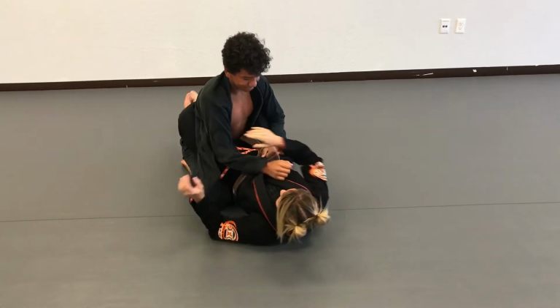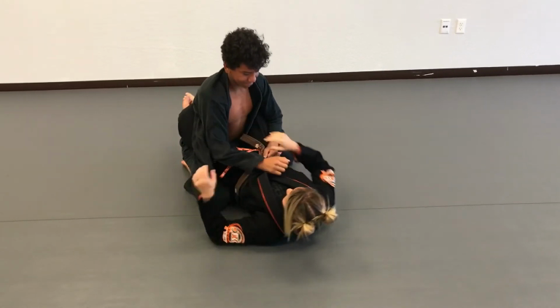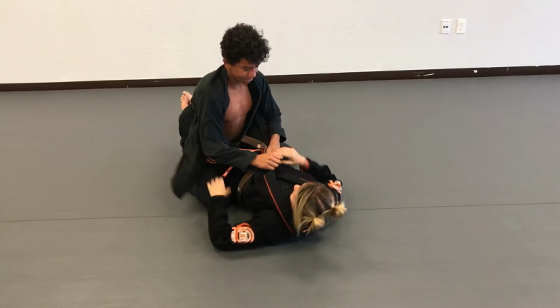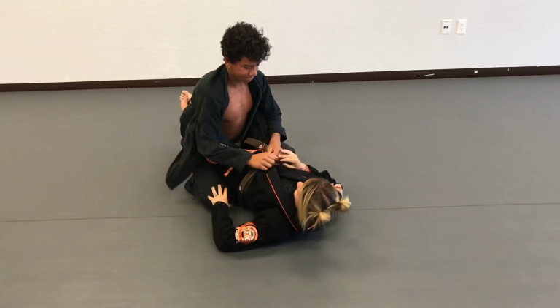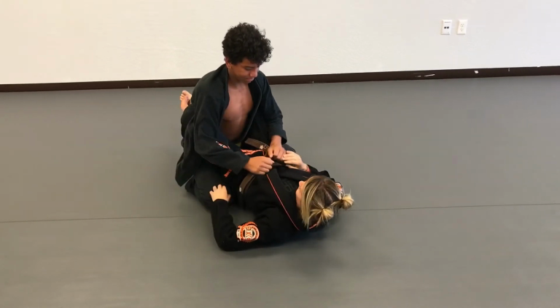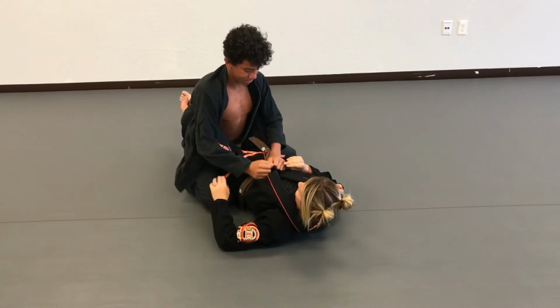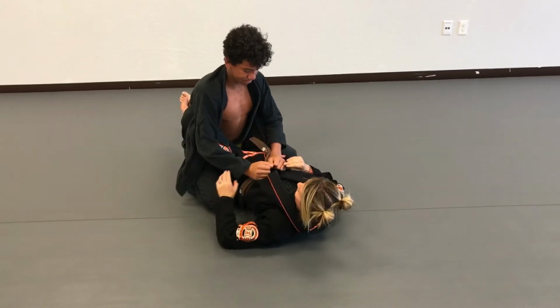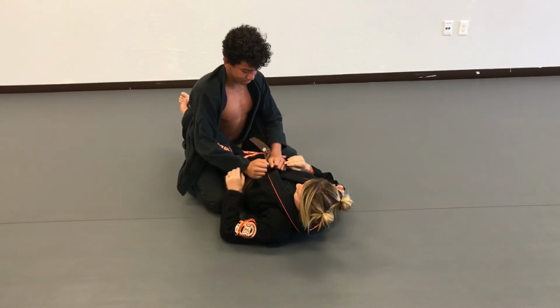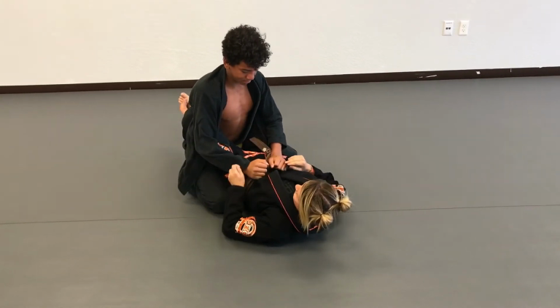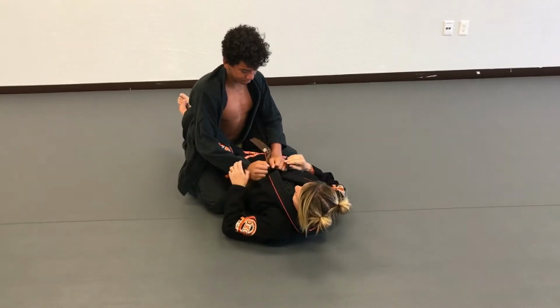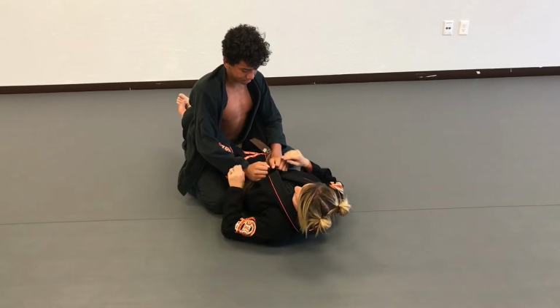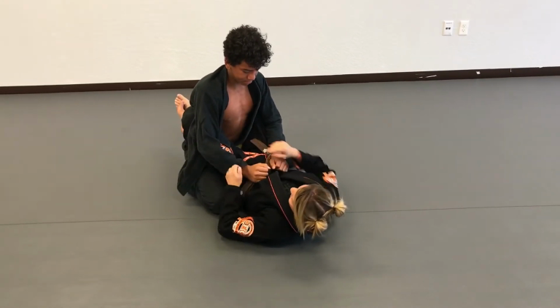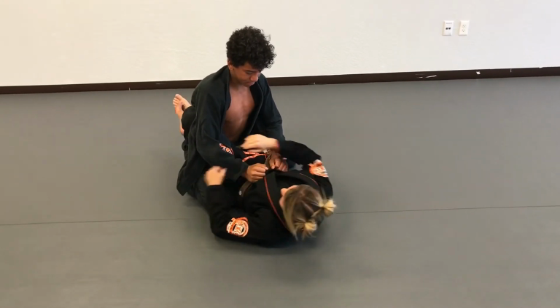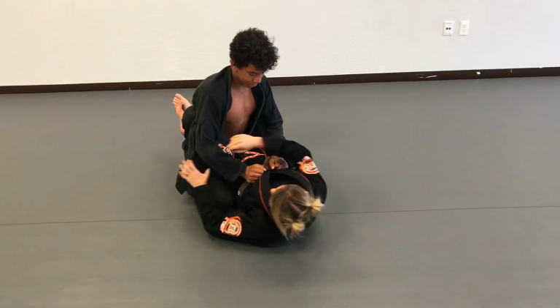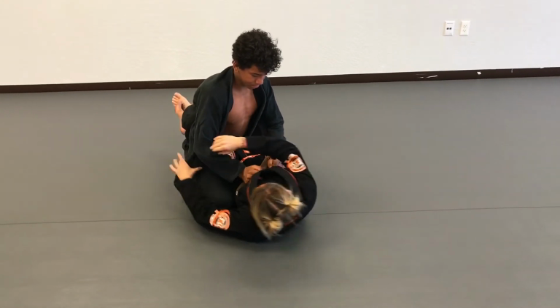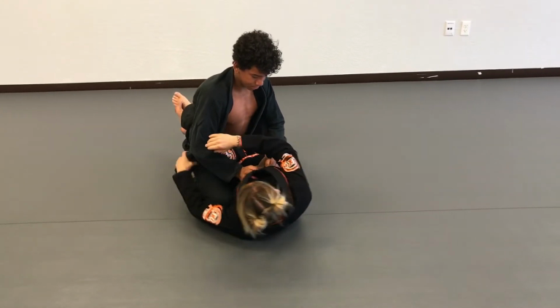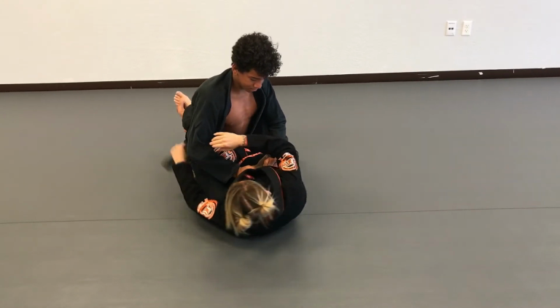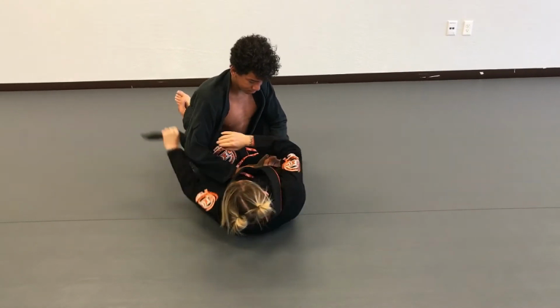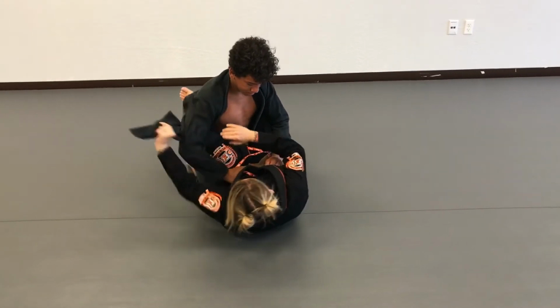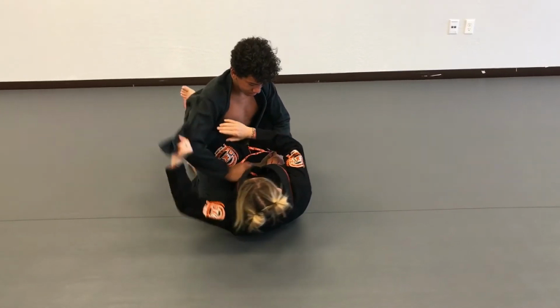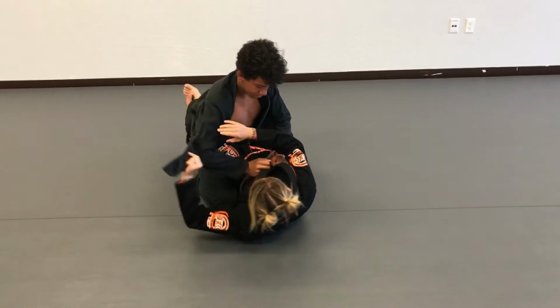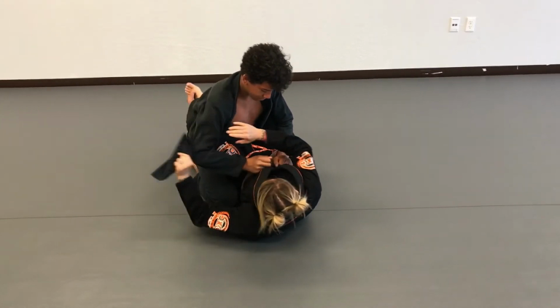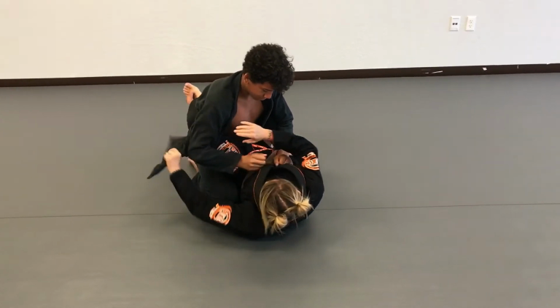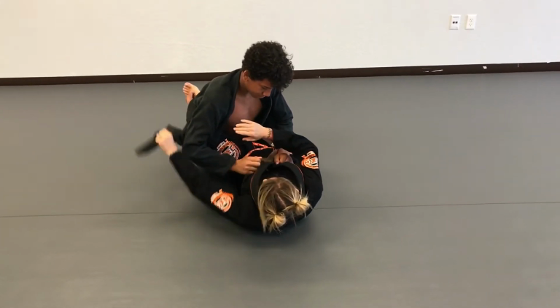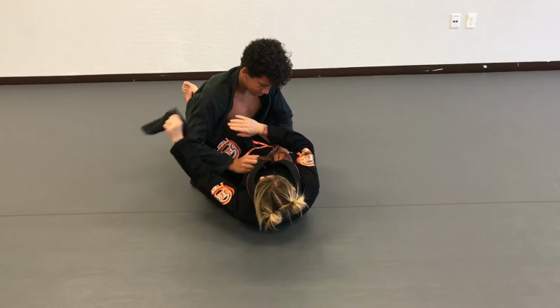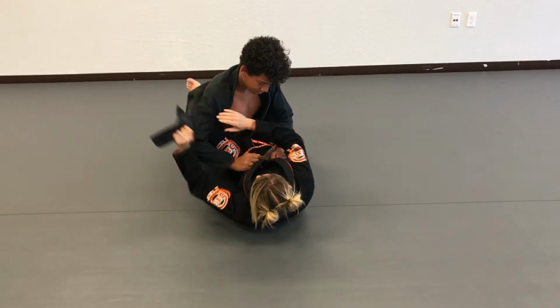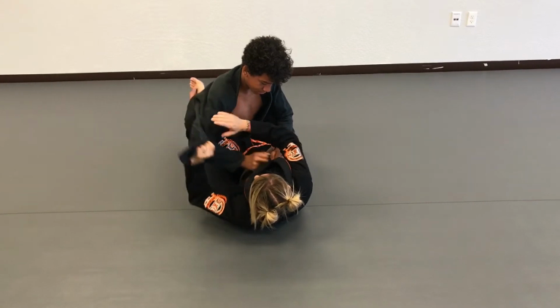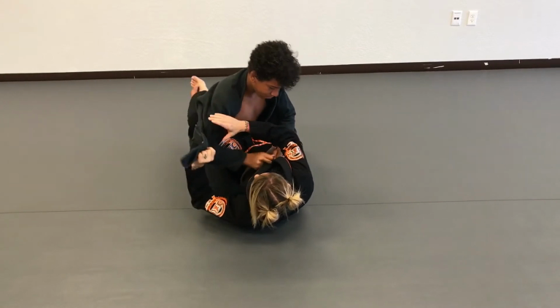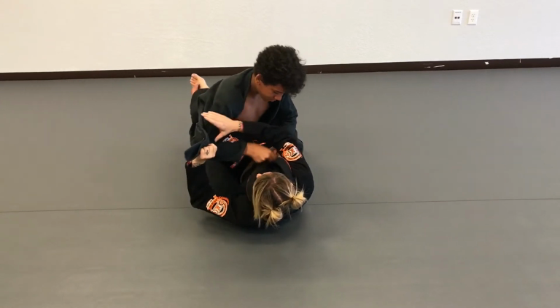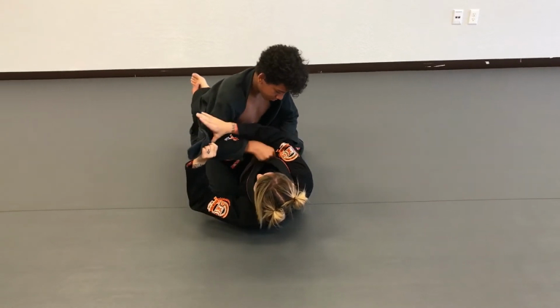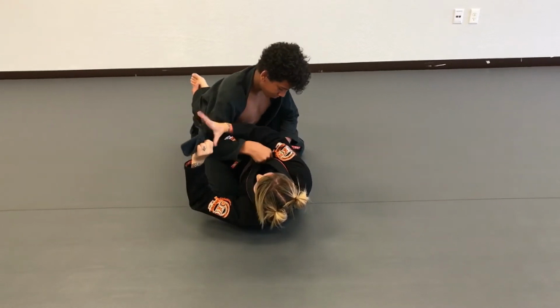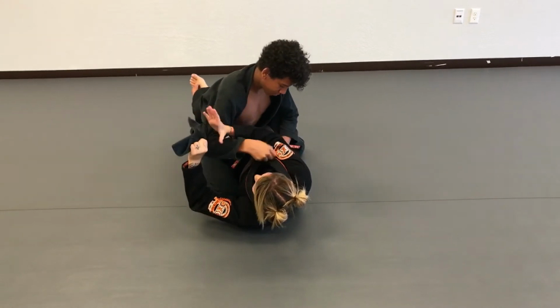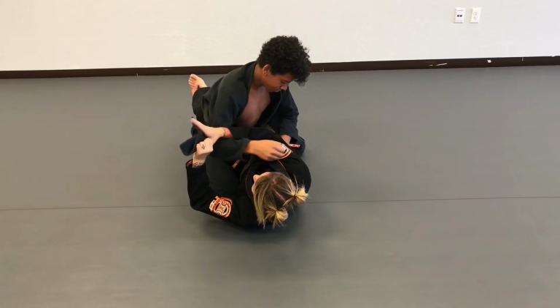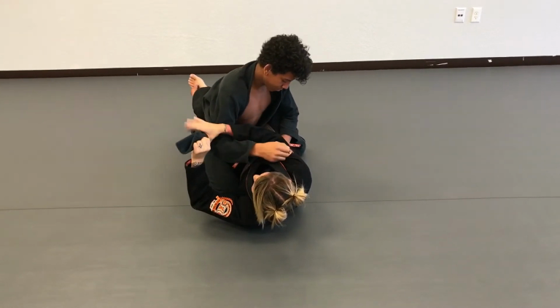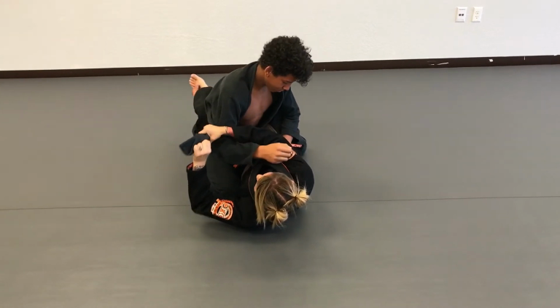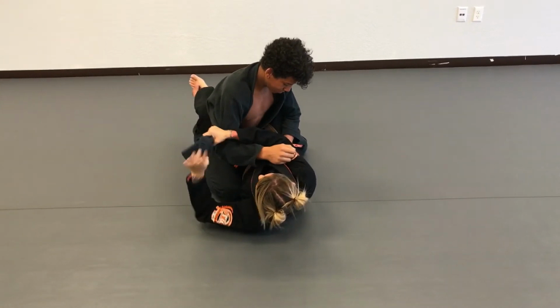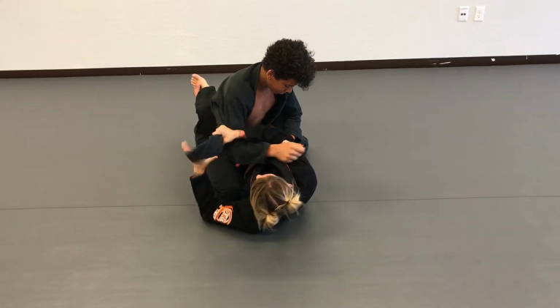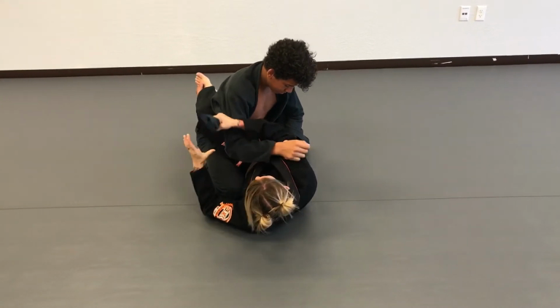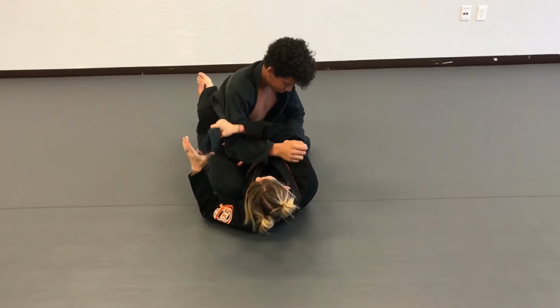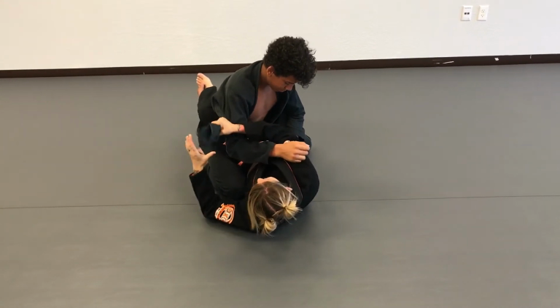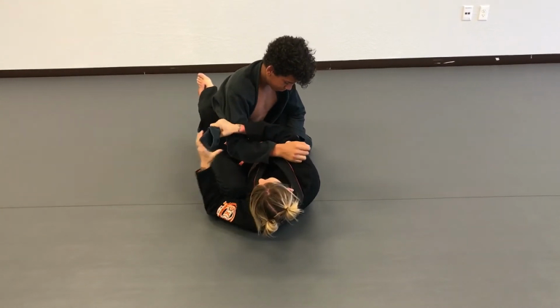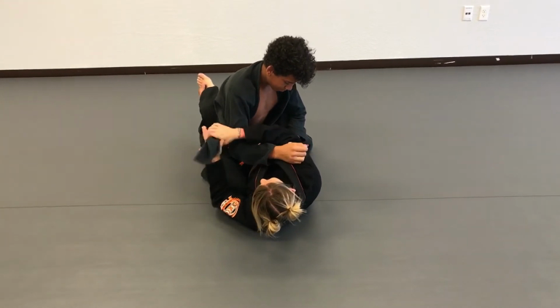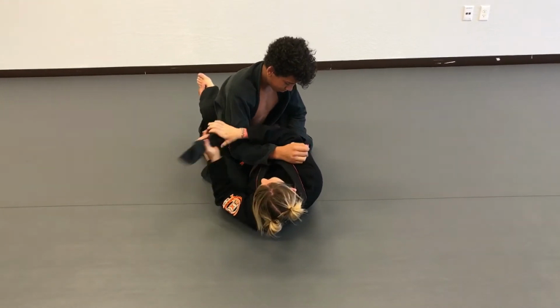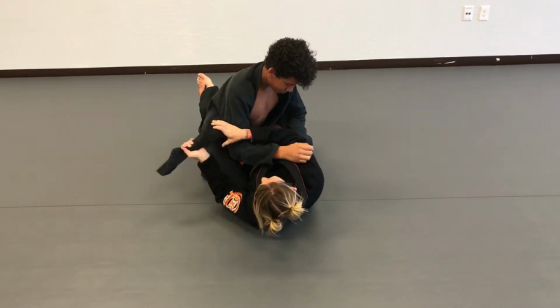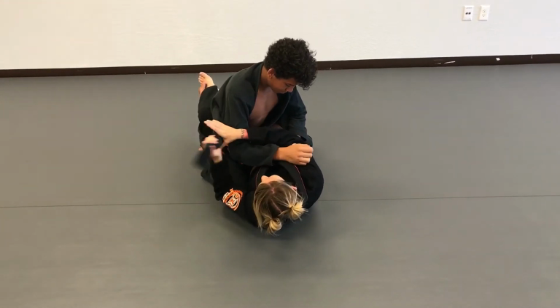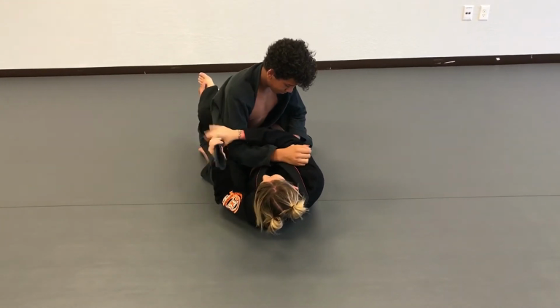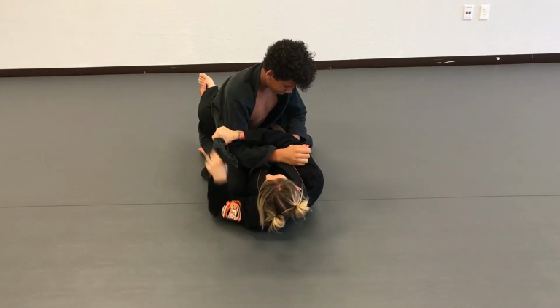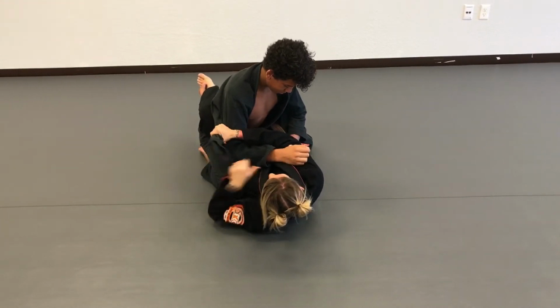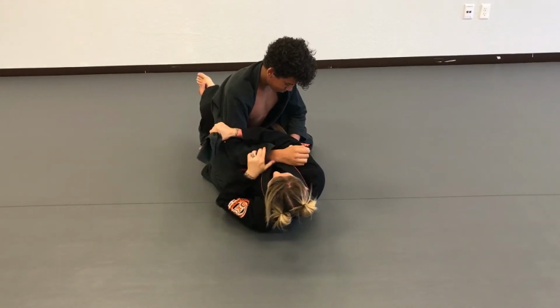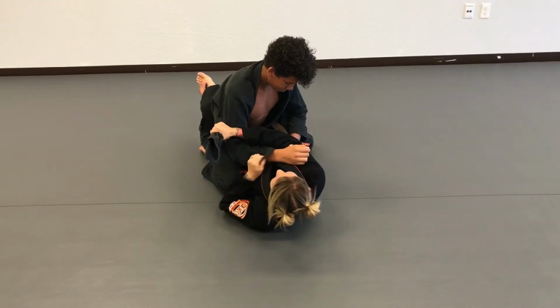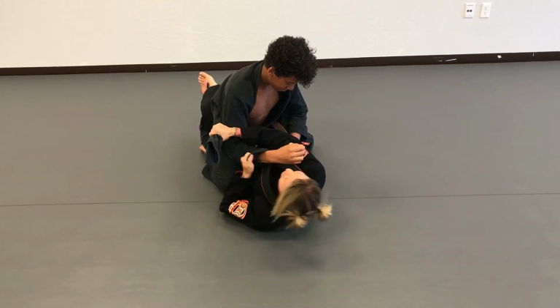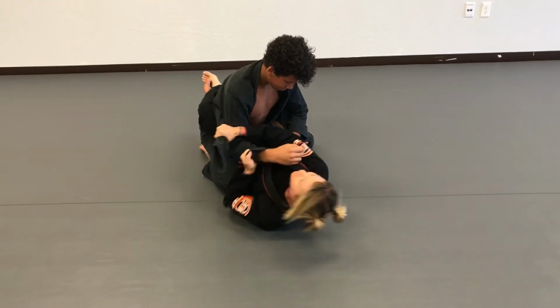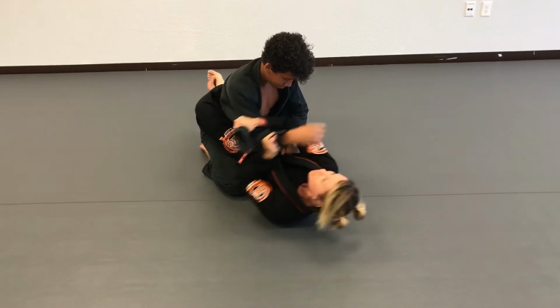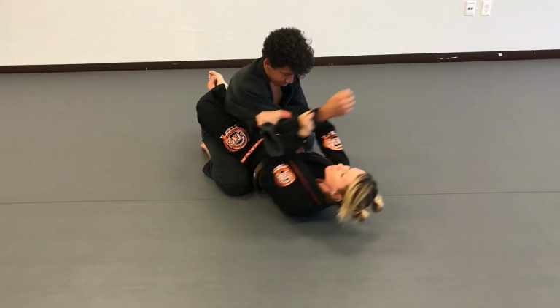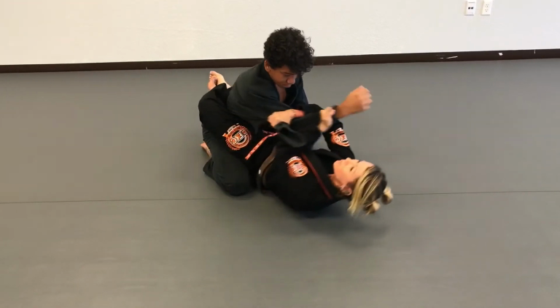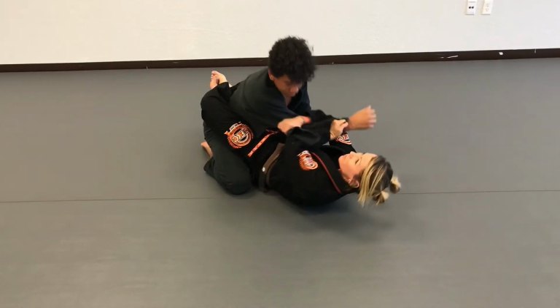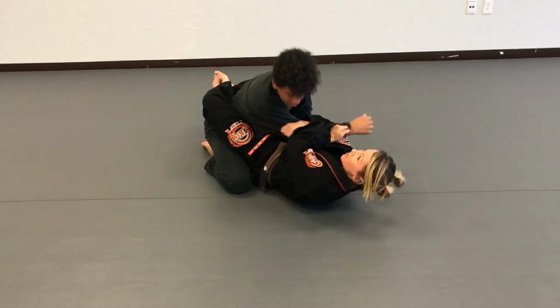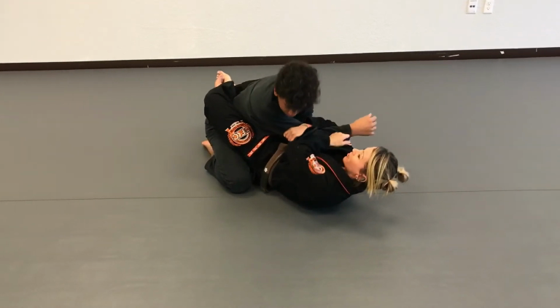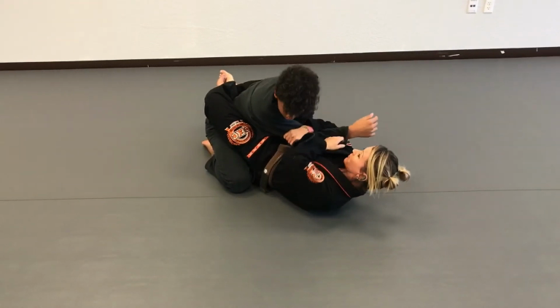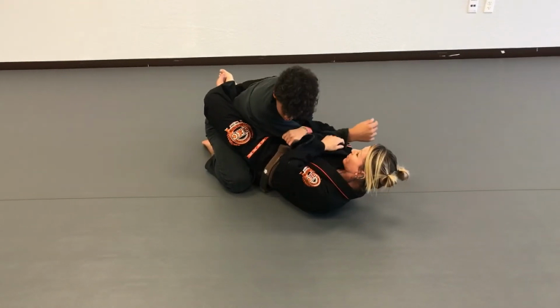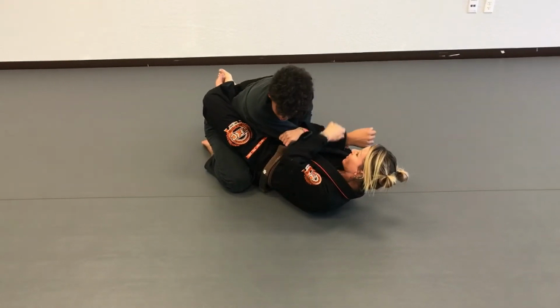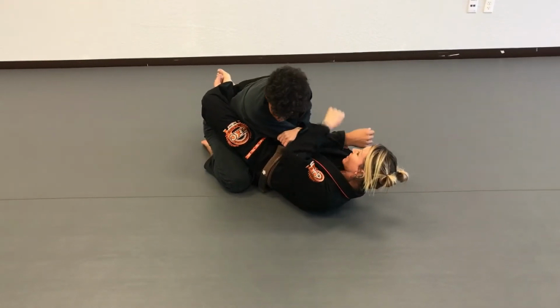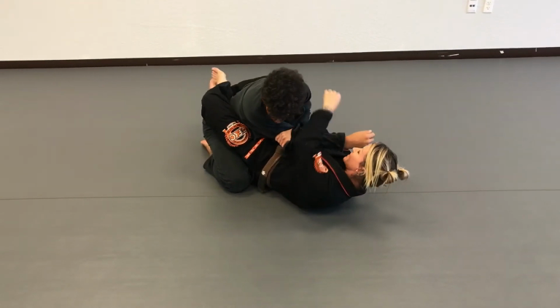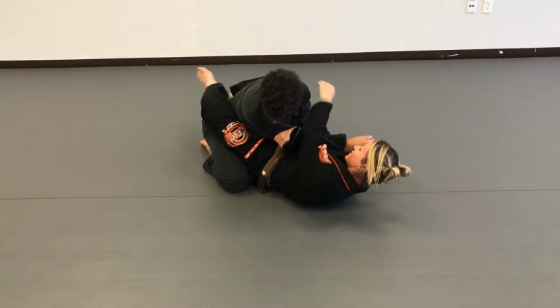One more time. Untuck the lapel, take out the slack, pull the arm across.